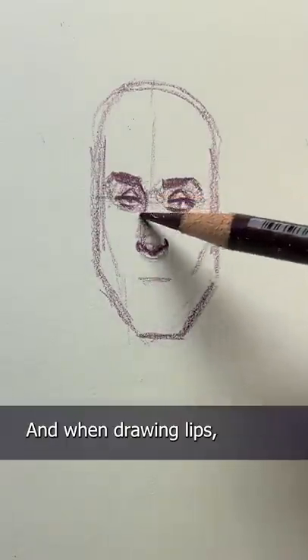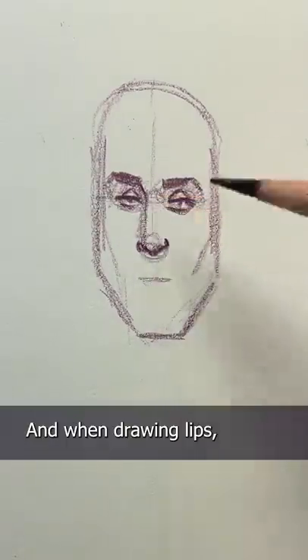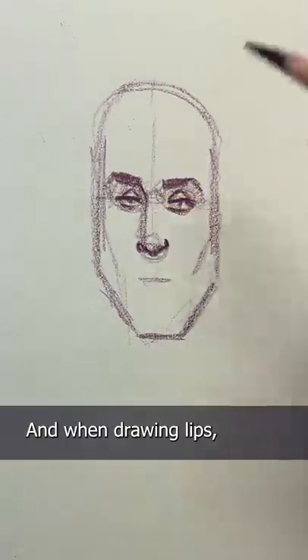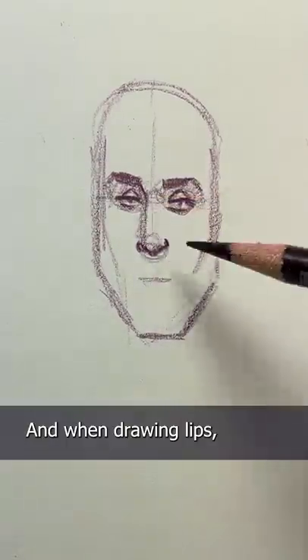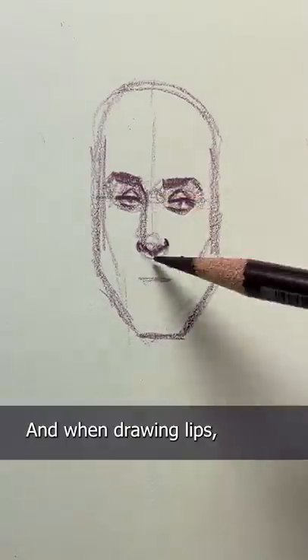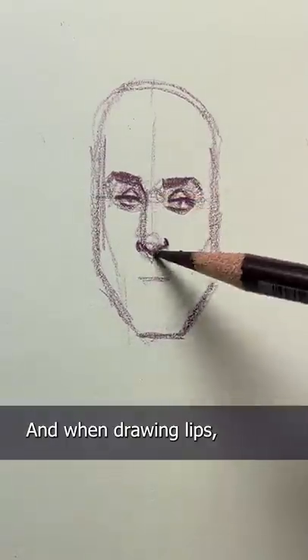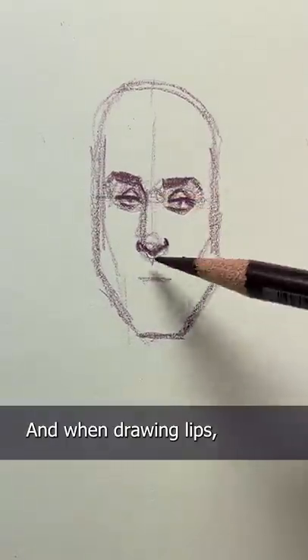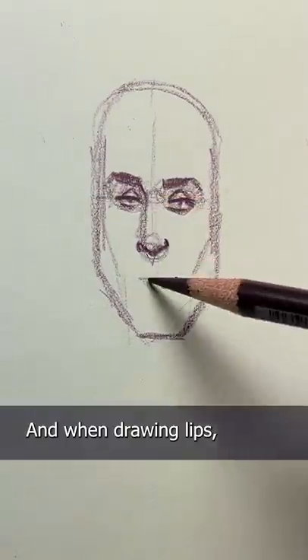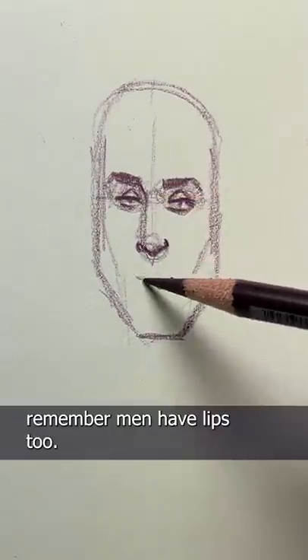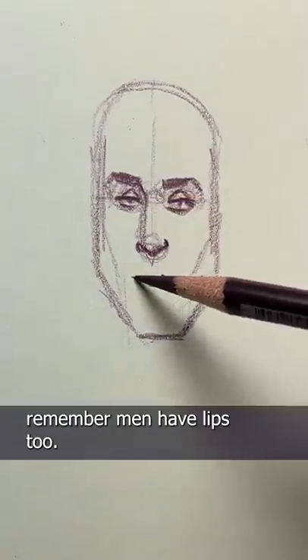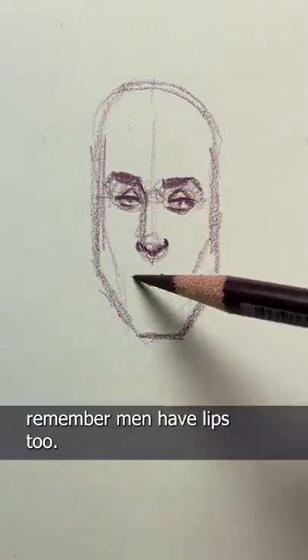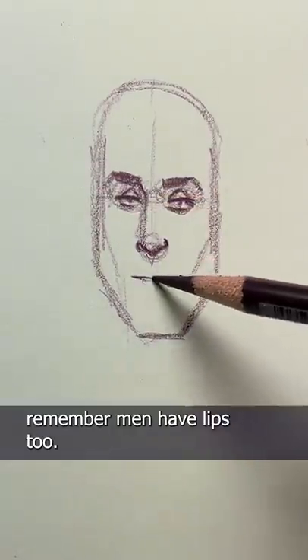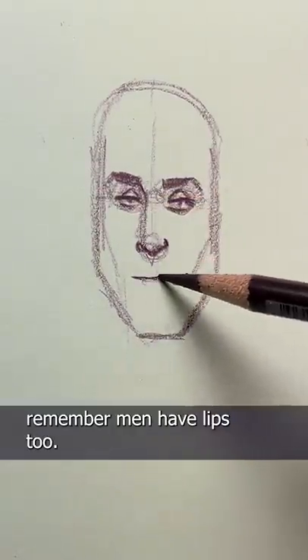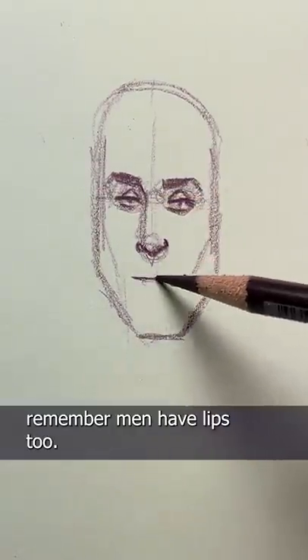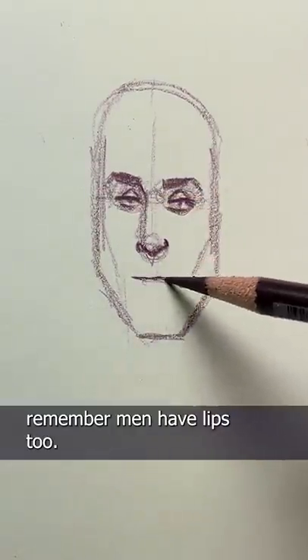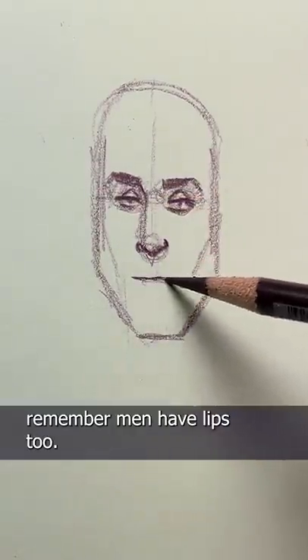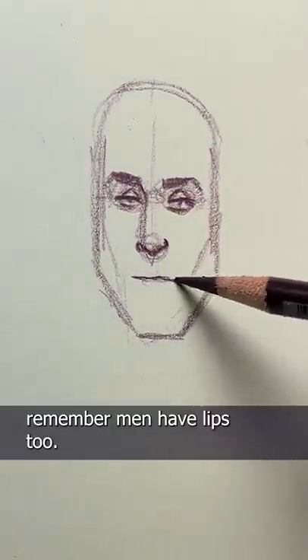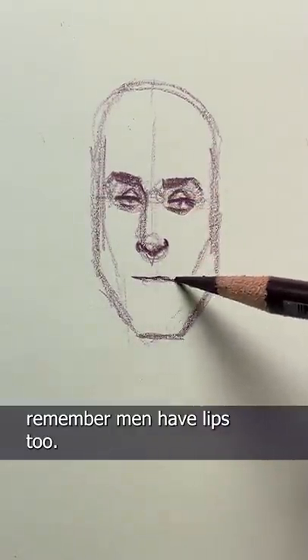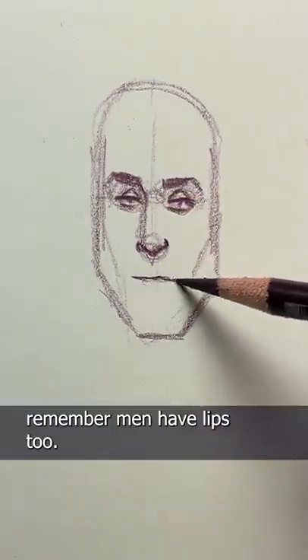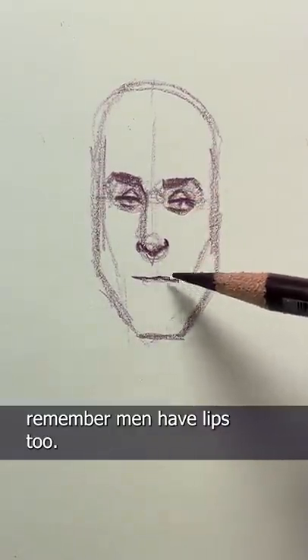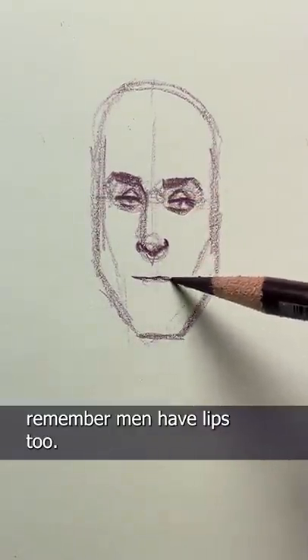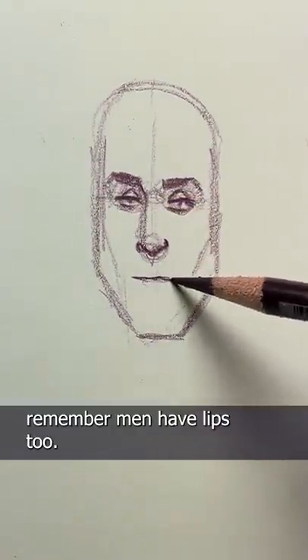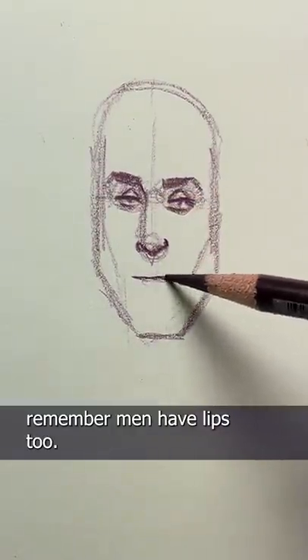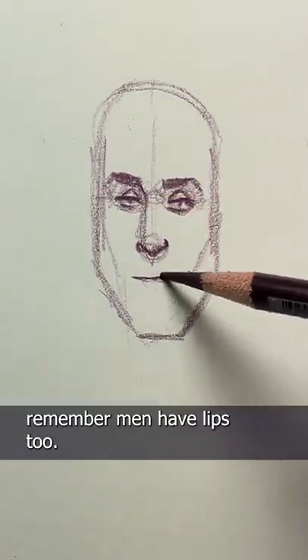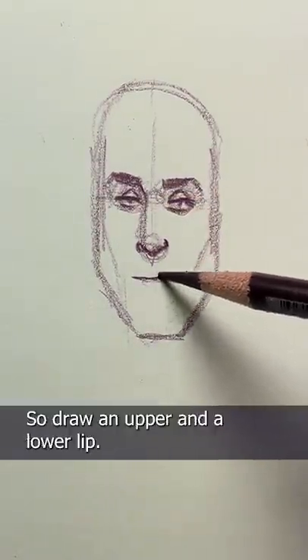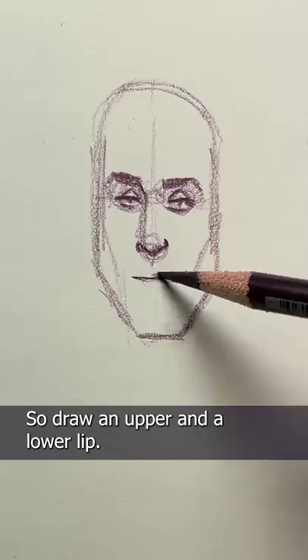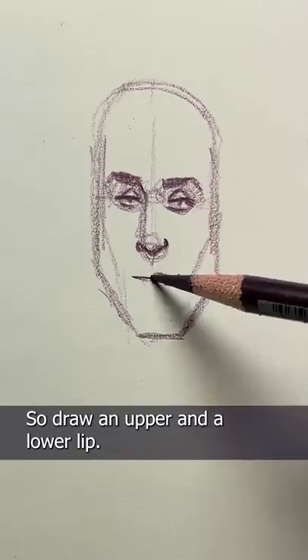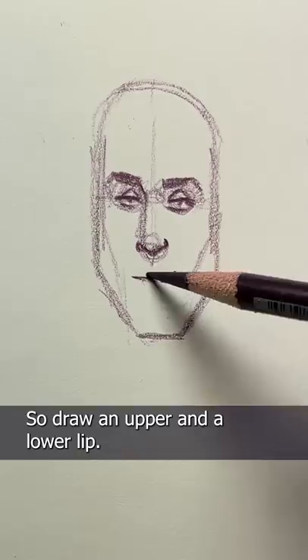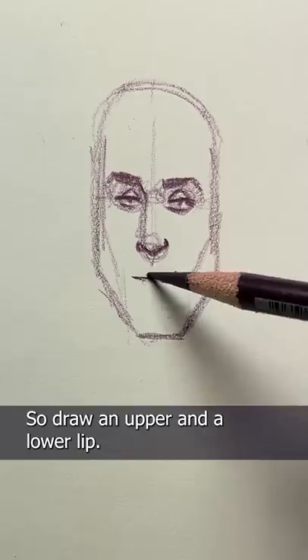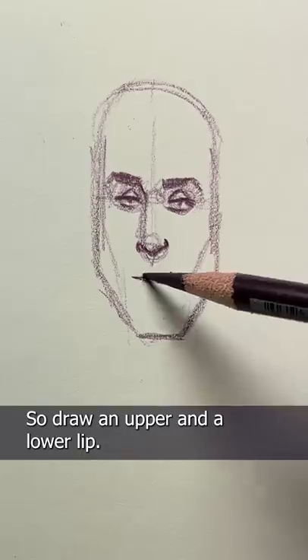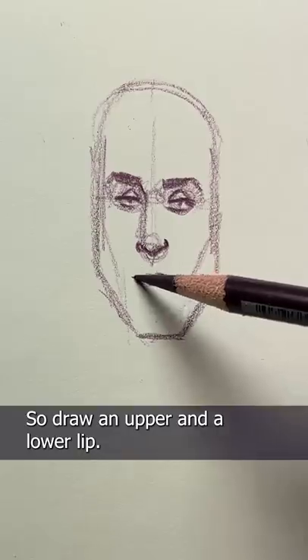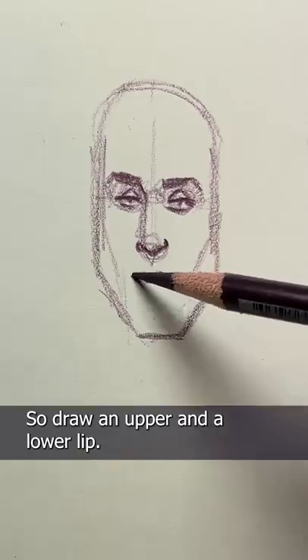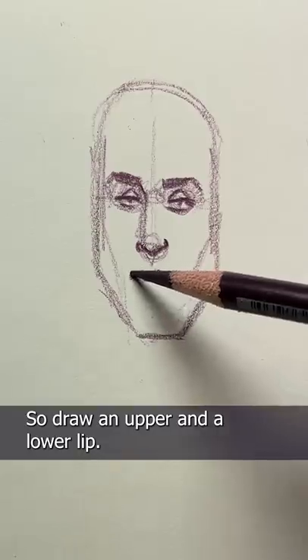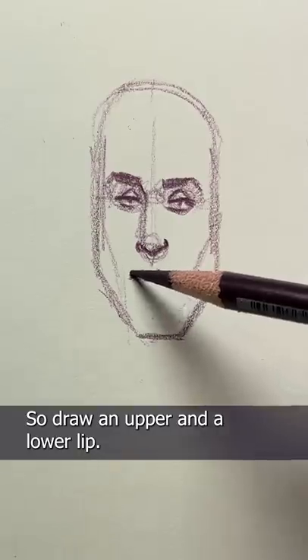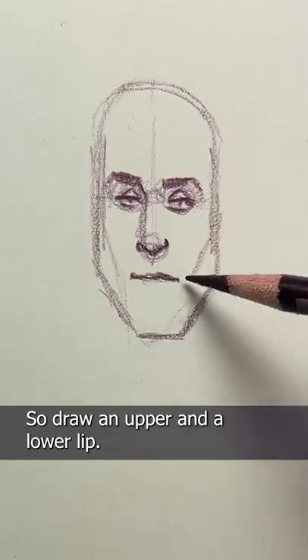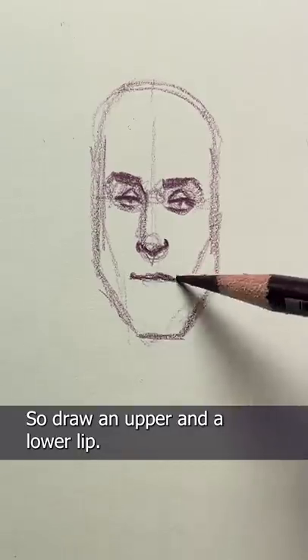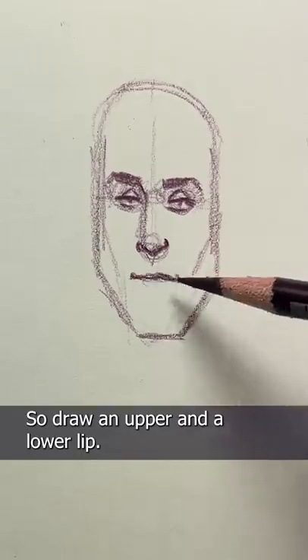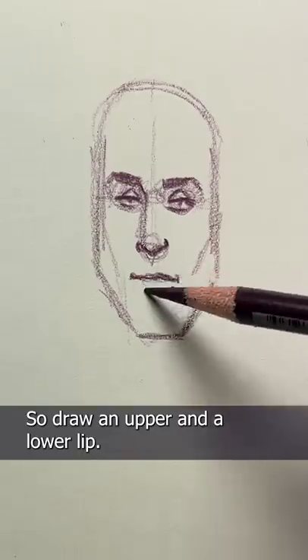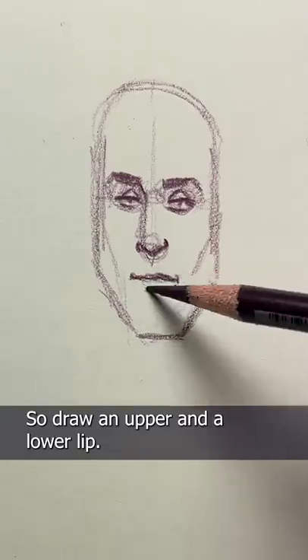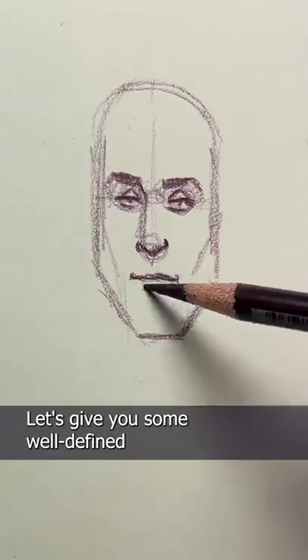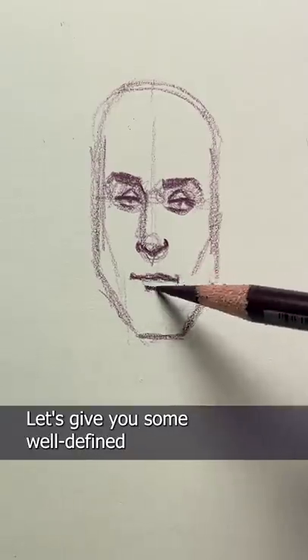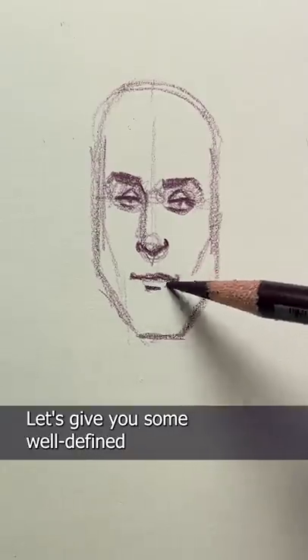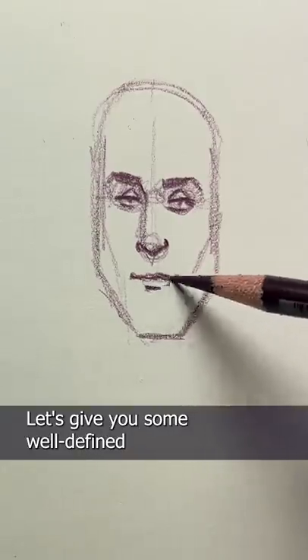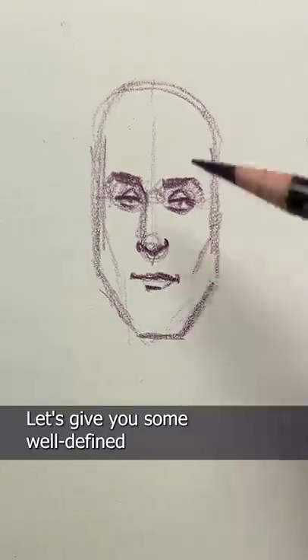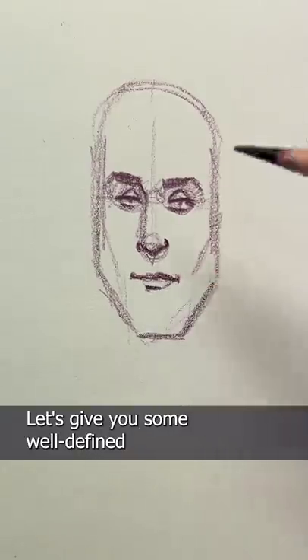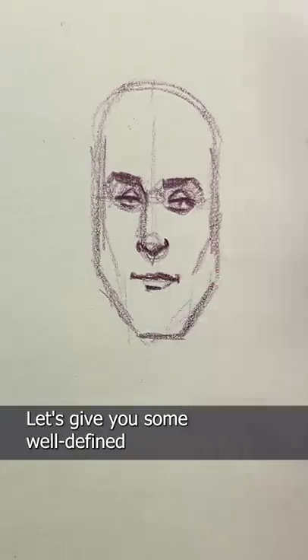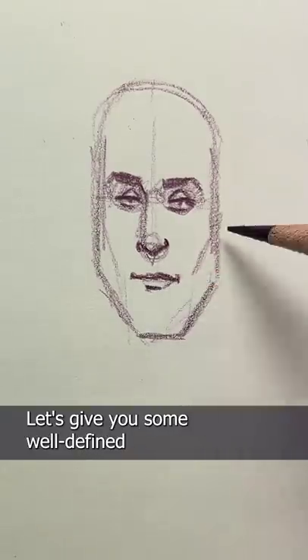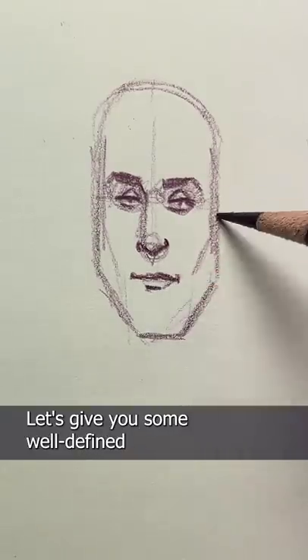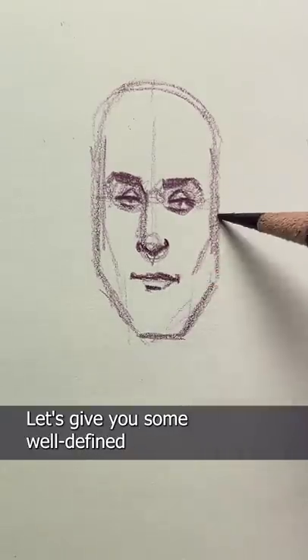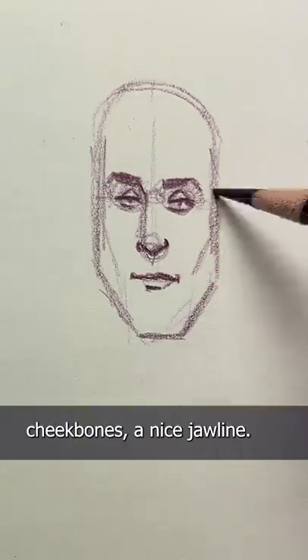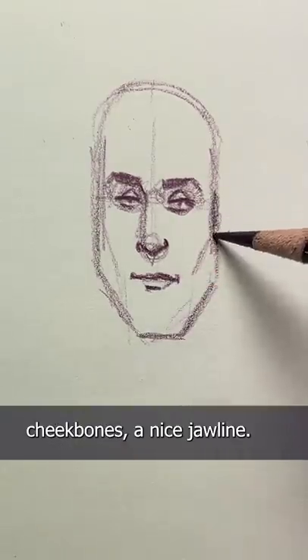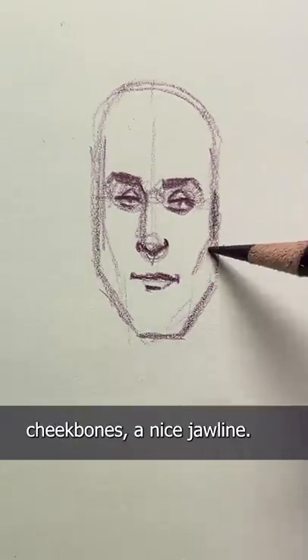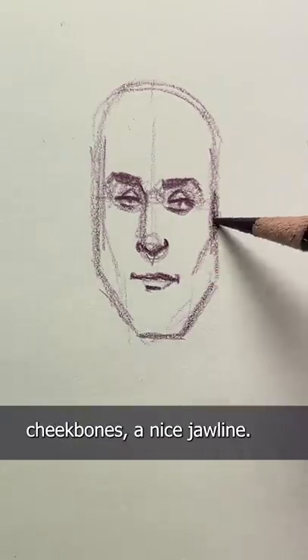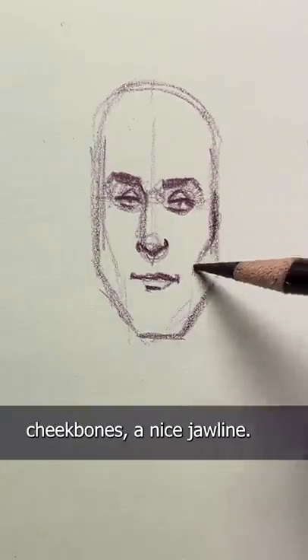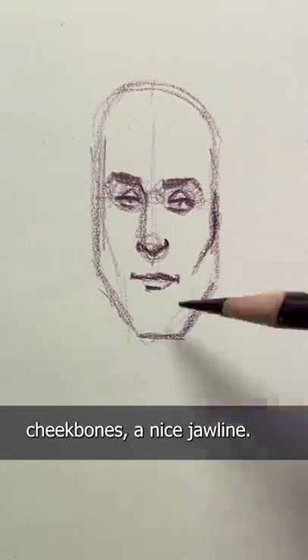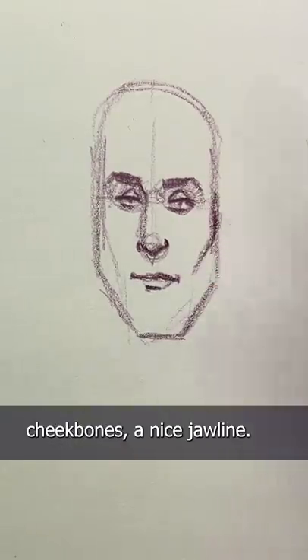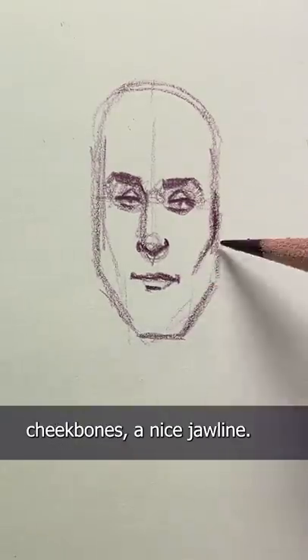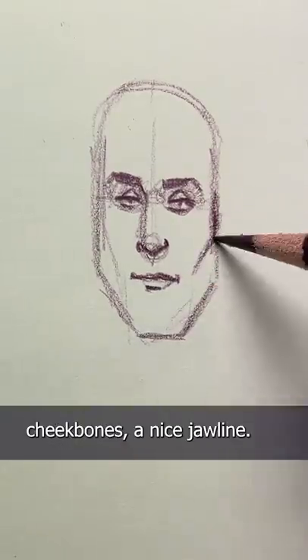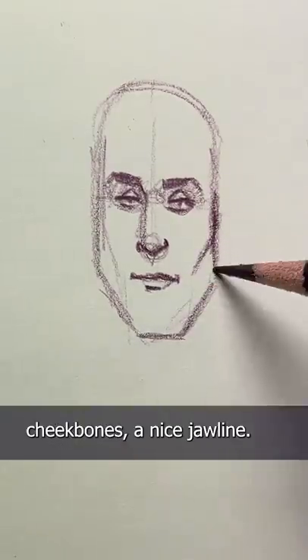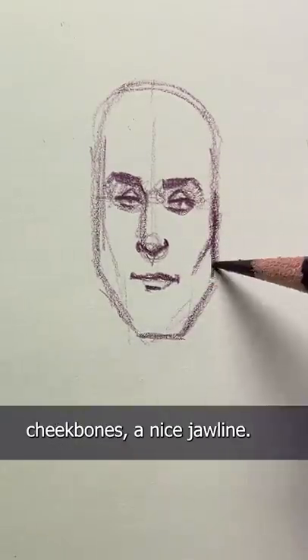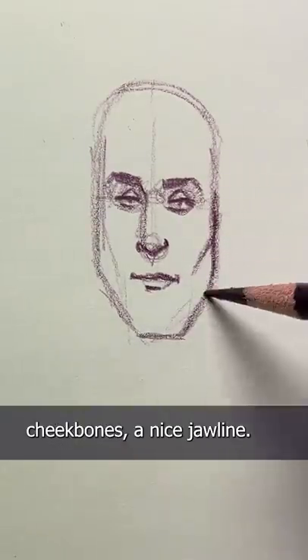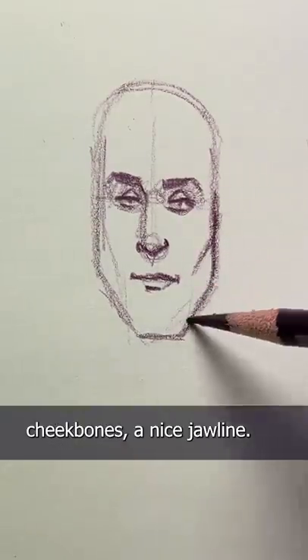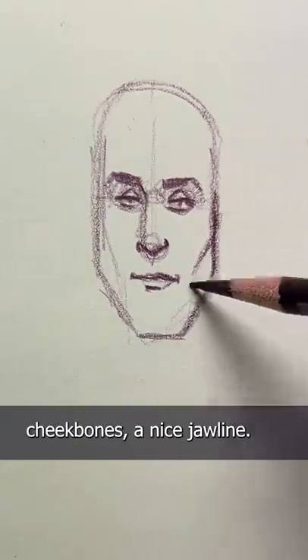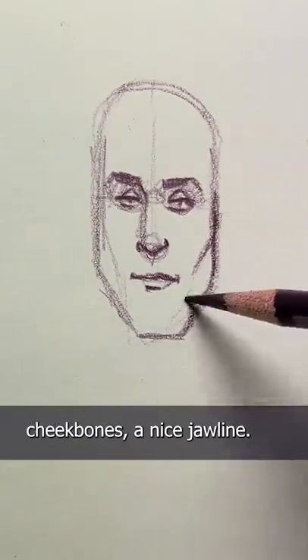And when drawing lips, remember — men have lips too. So draw an upper and a lower lip. Let's give him some well-defined cheekbones and a nice jawline.